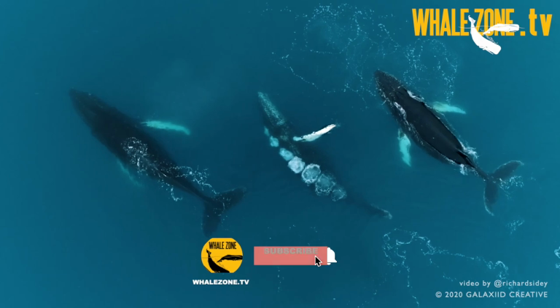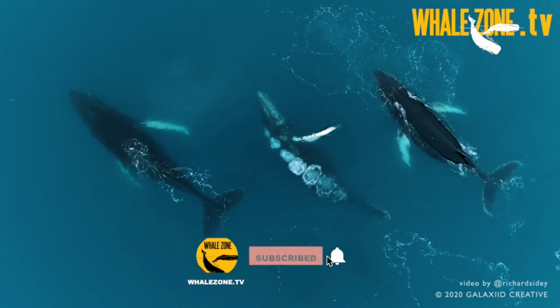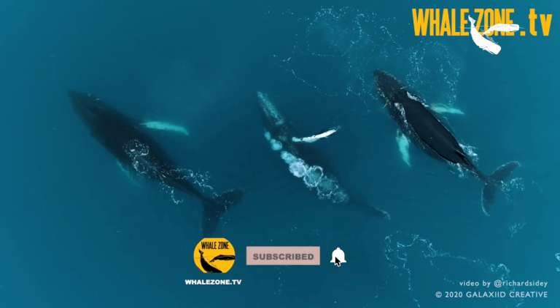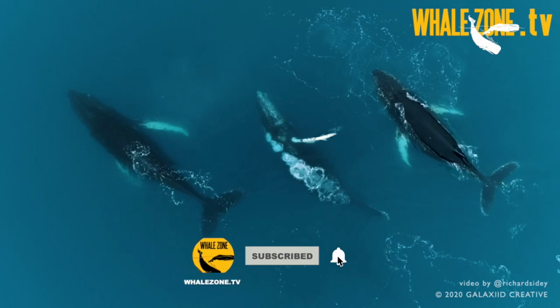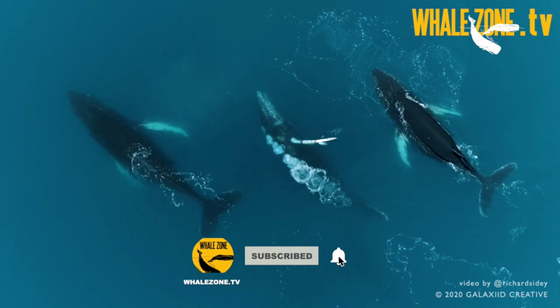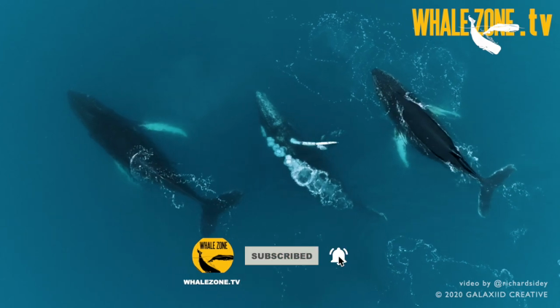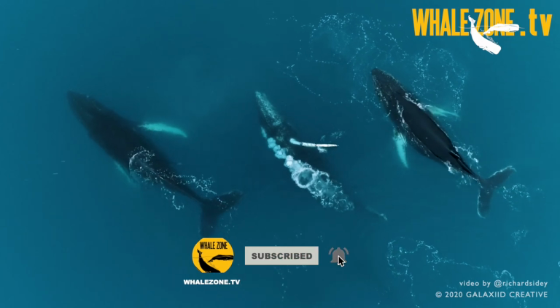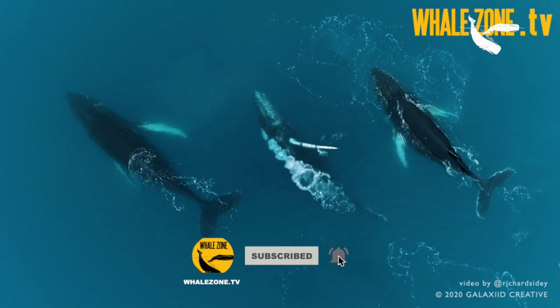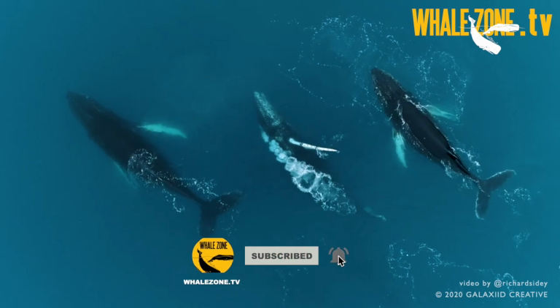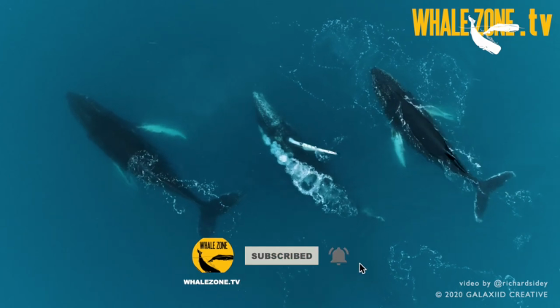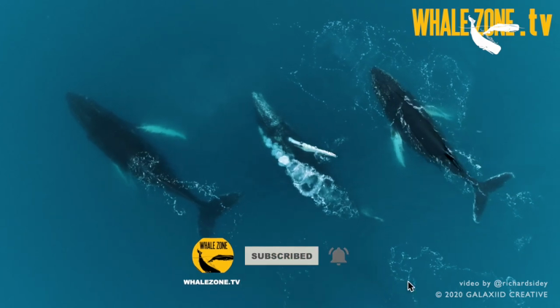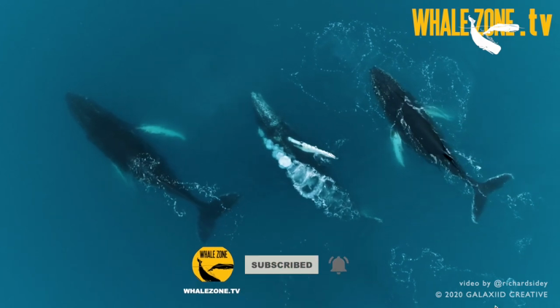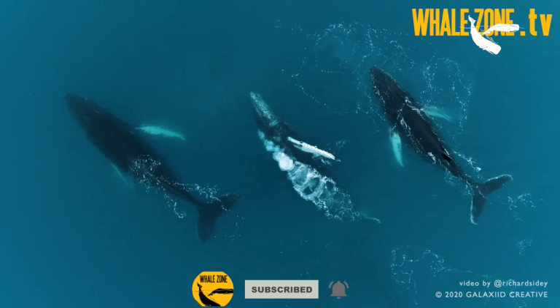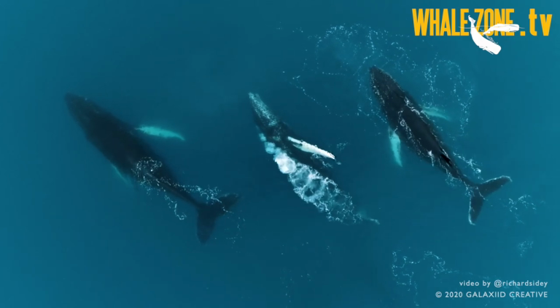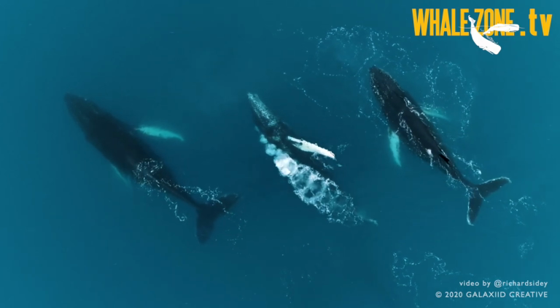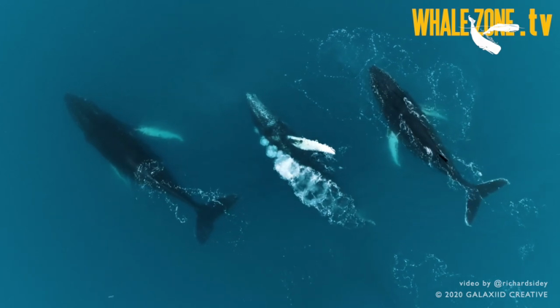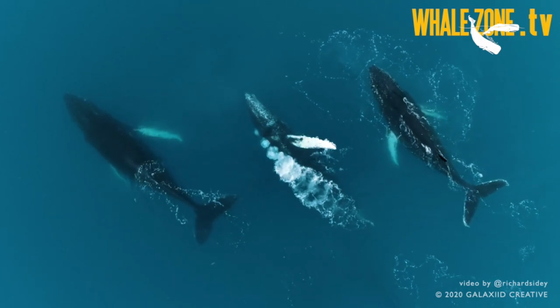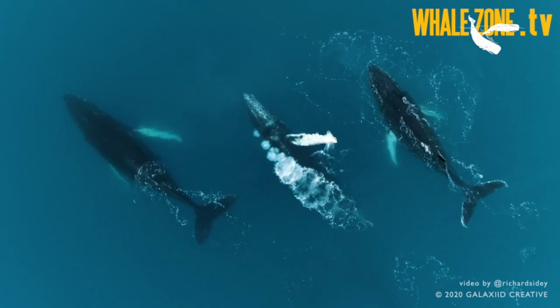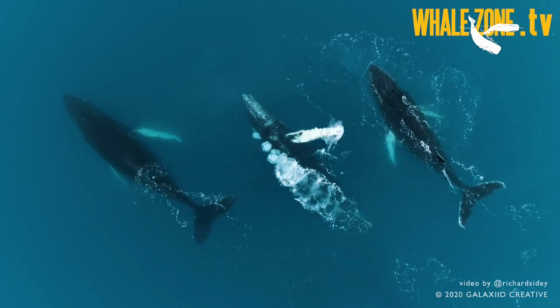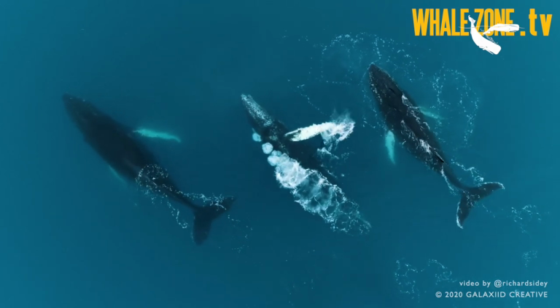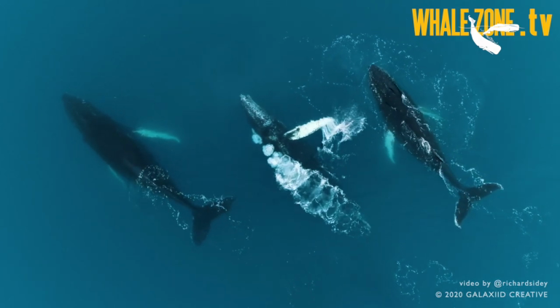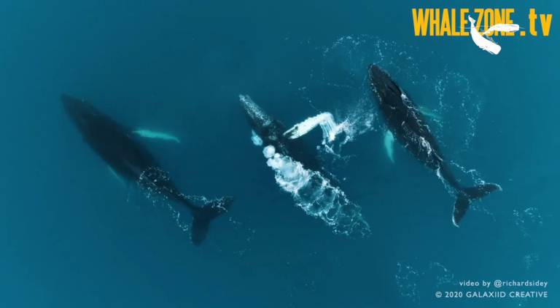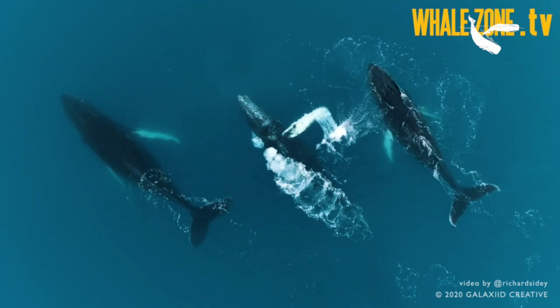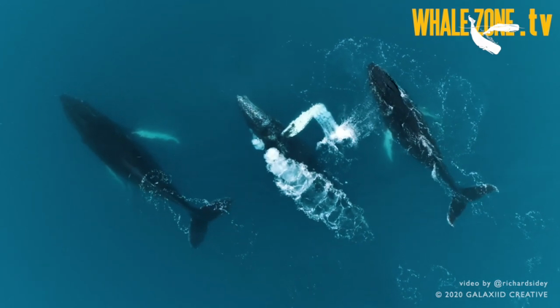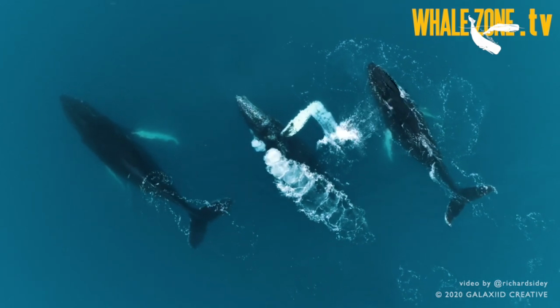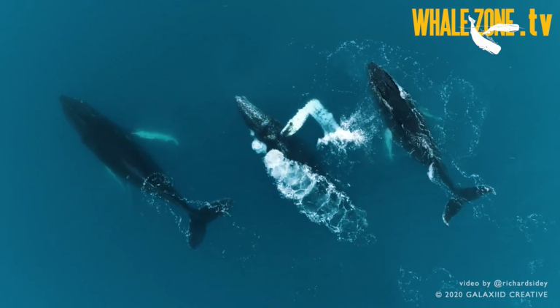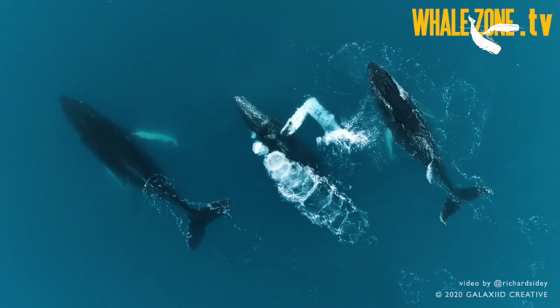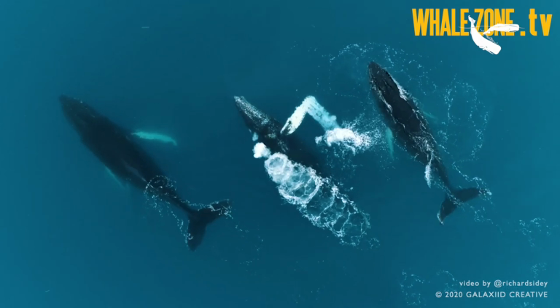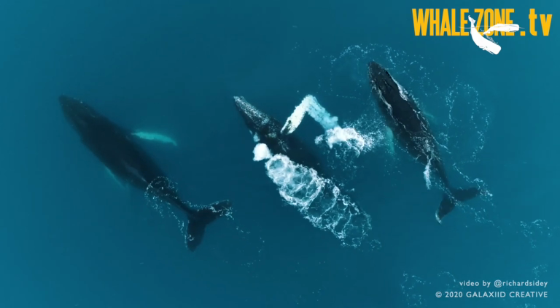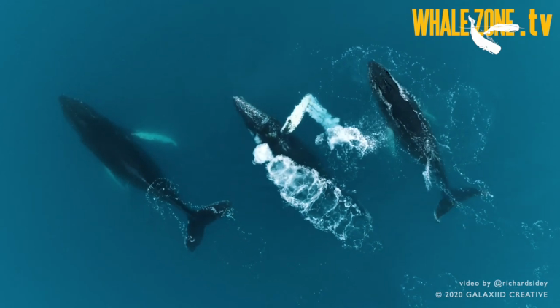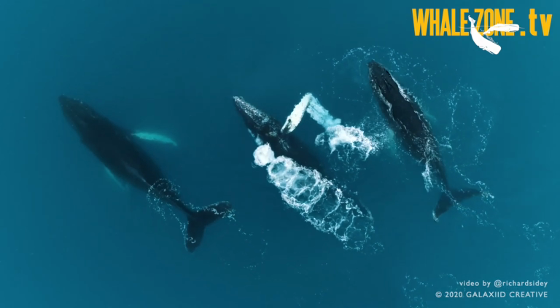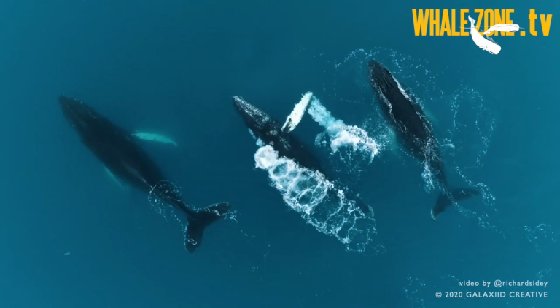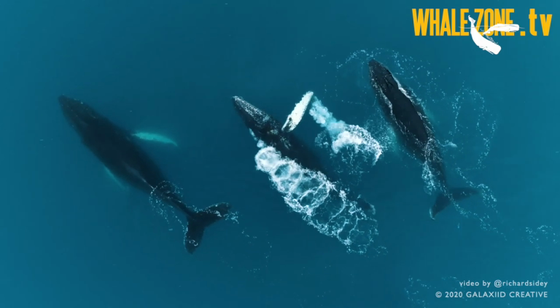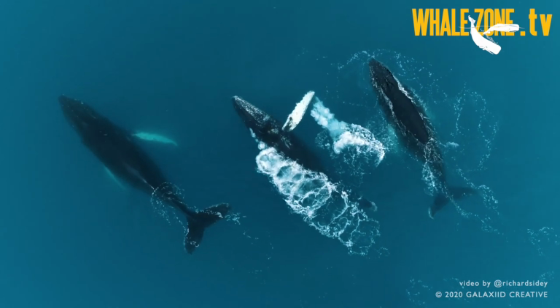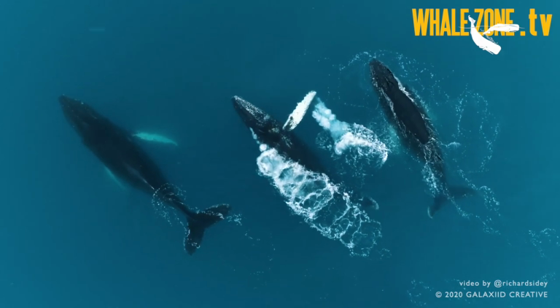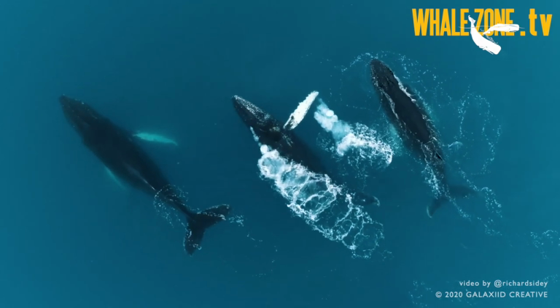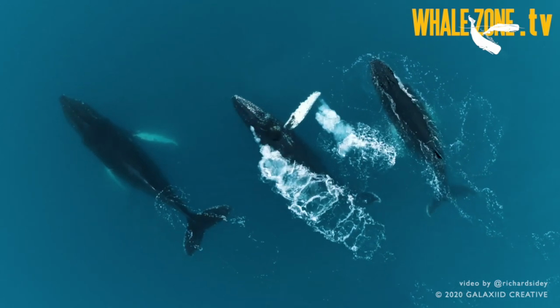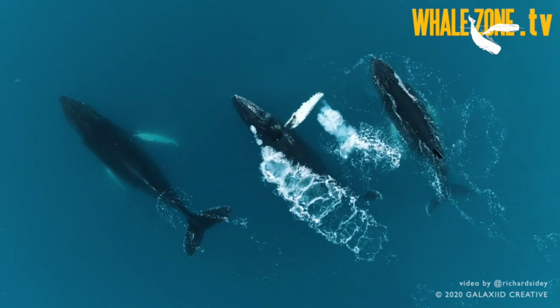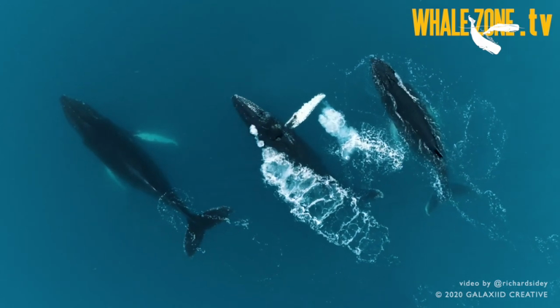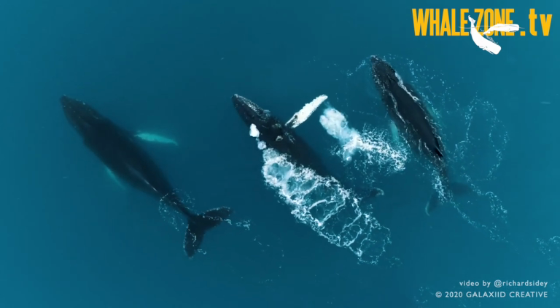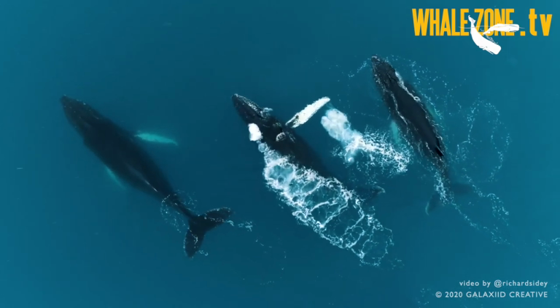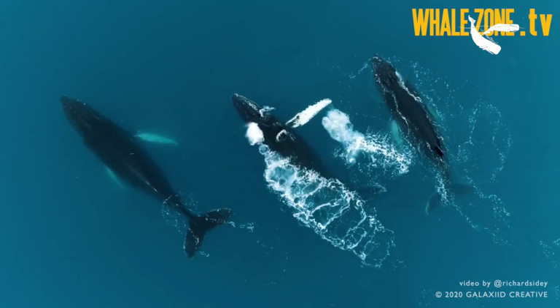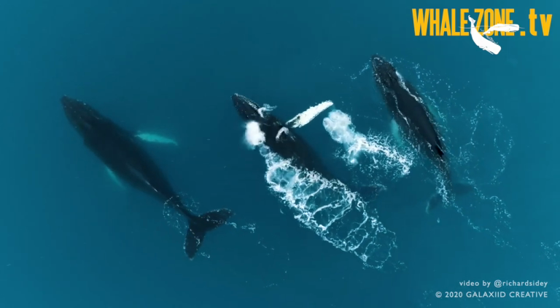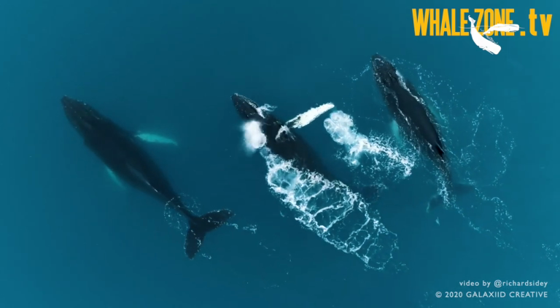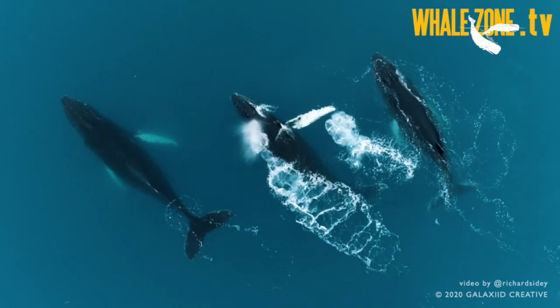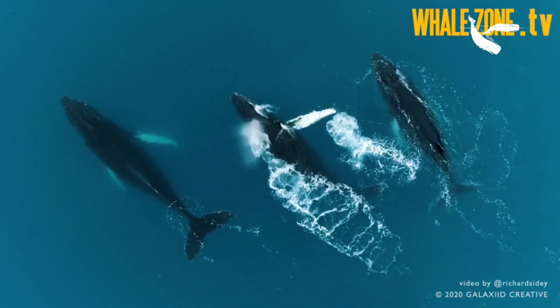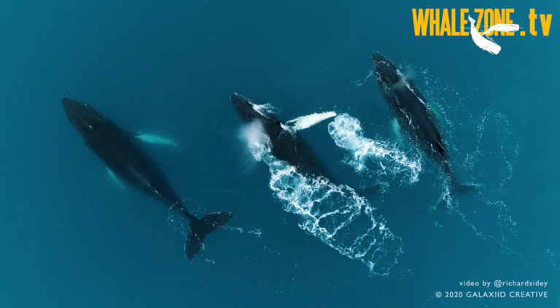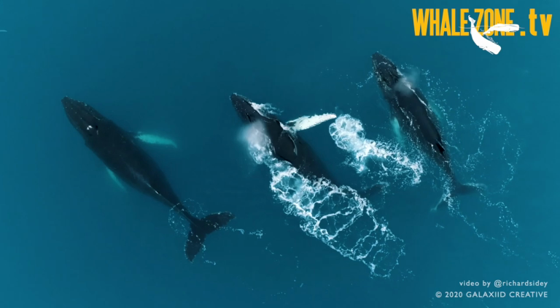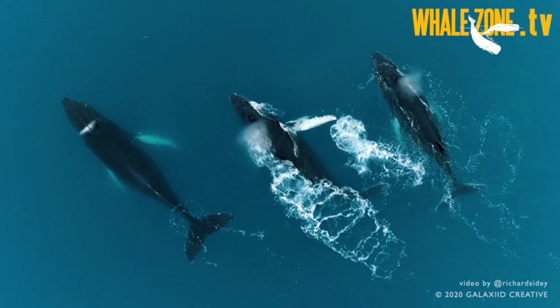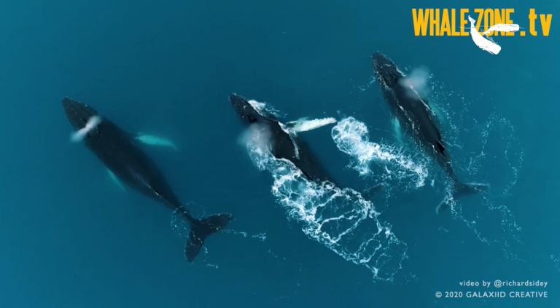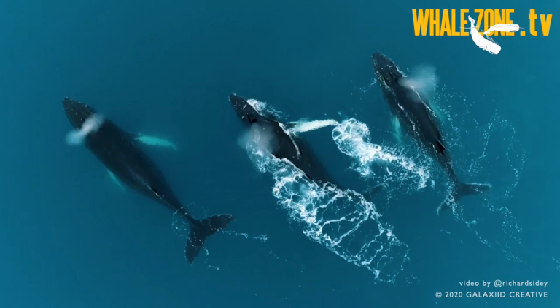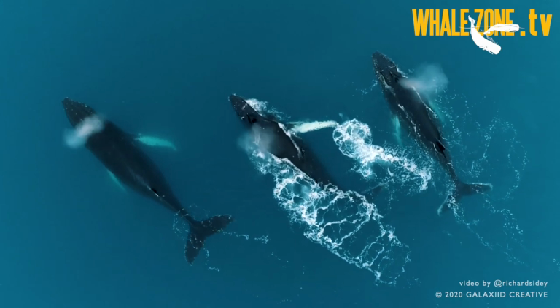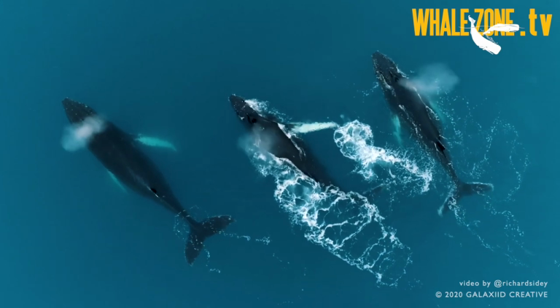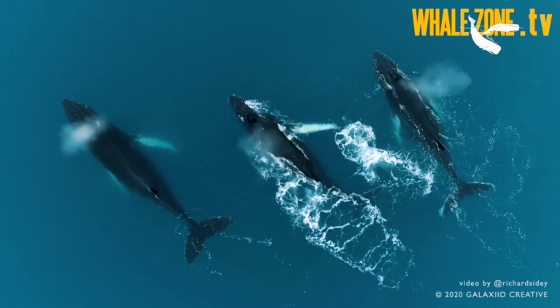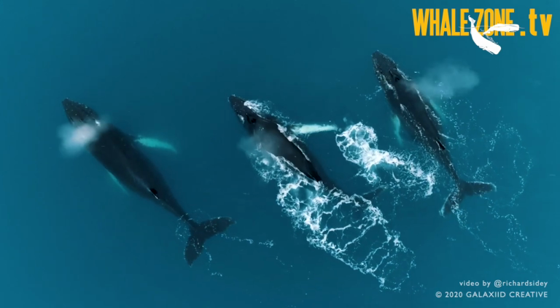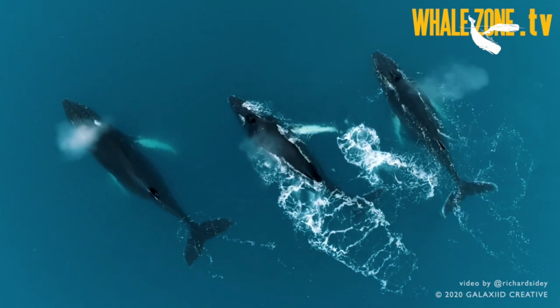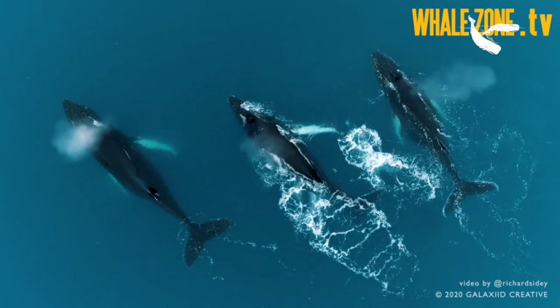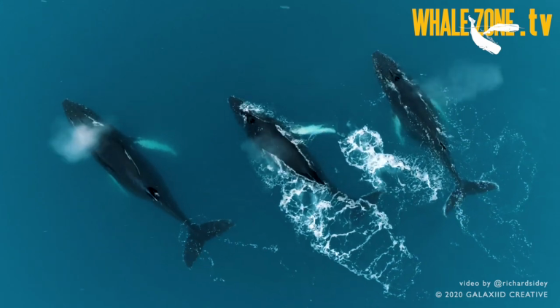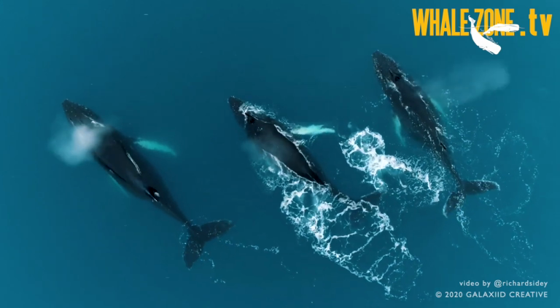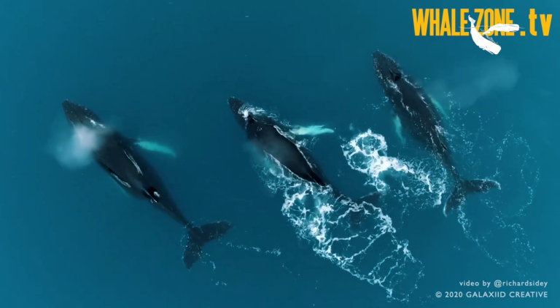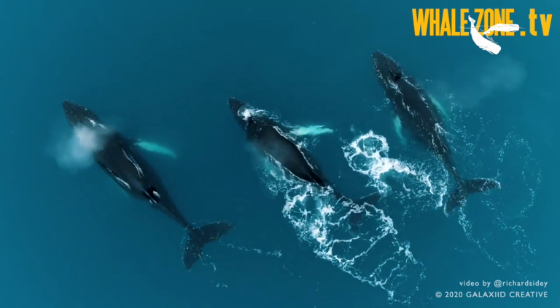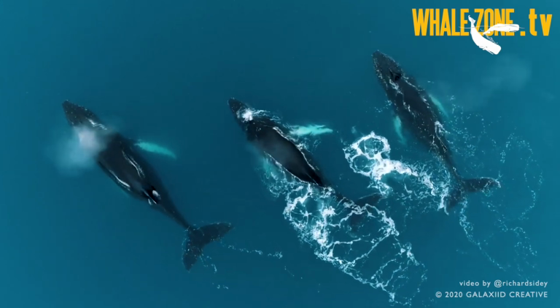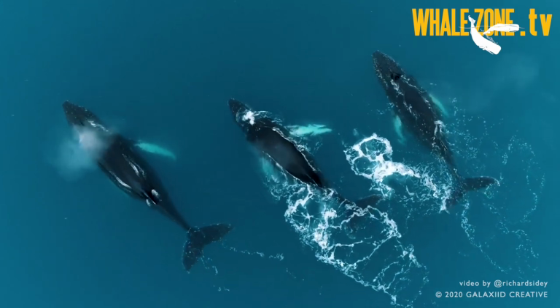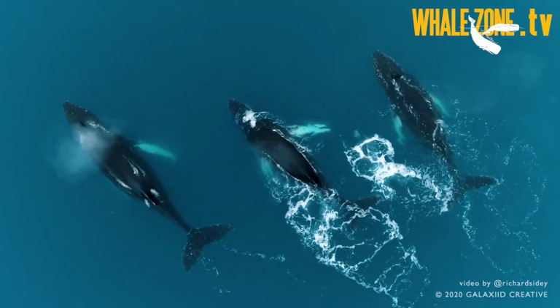Whales and dolphins must actively open the blowhole by contracting the muscles around it. When cetaceans inhale, the air passes through the blowhole, the nasal passage, the larynx, the trachea, and finally the lungs.